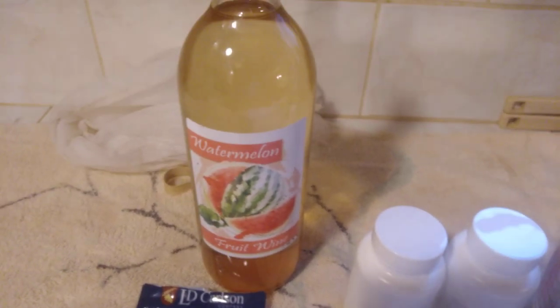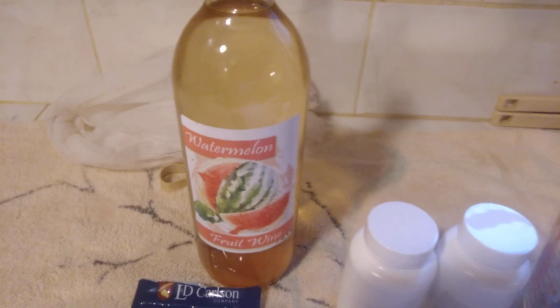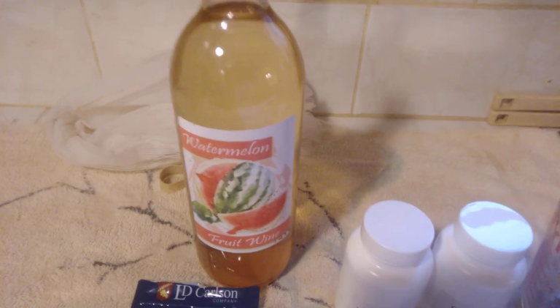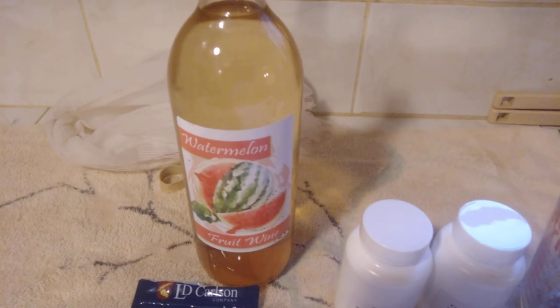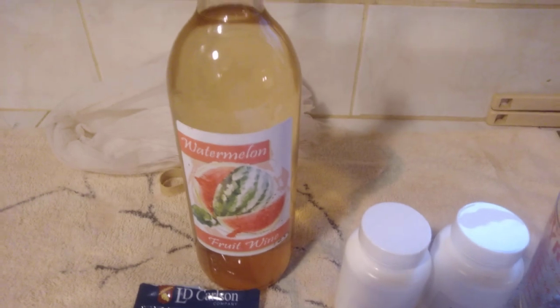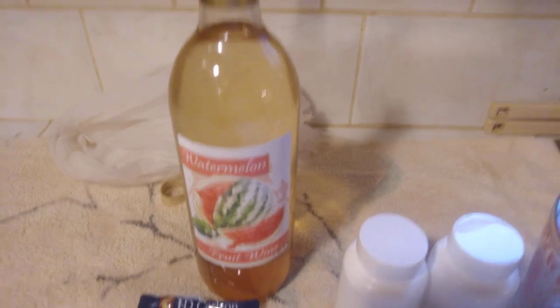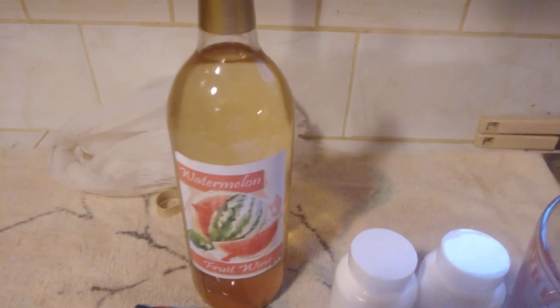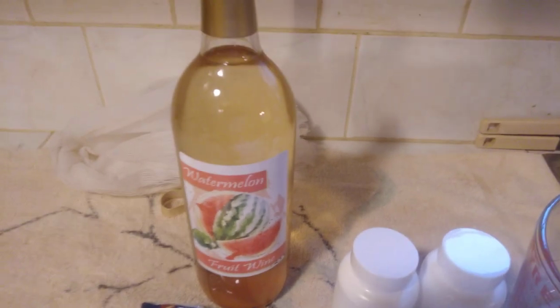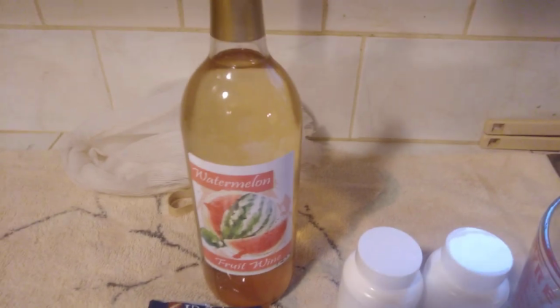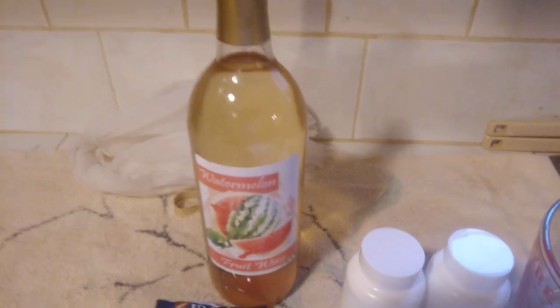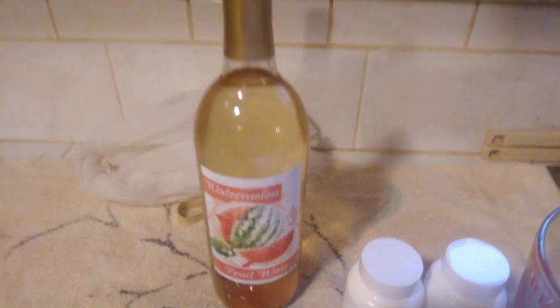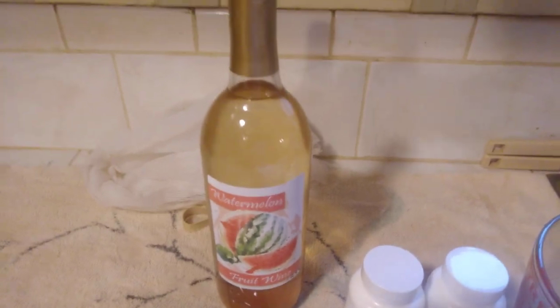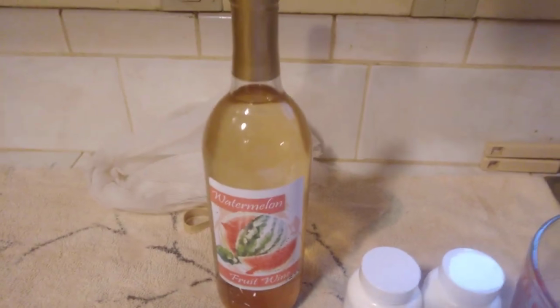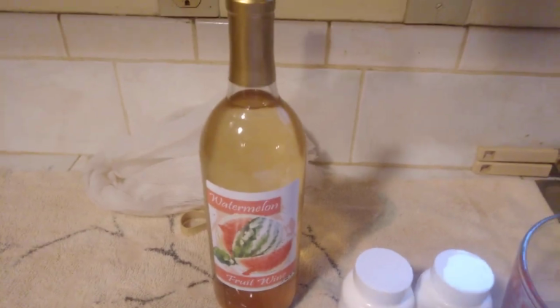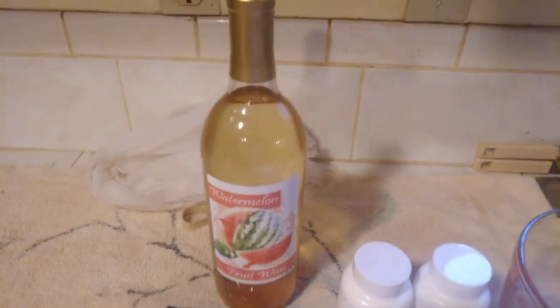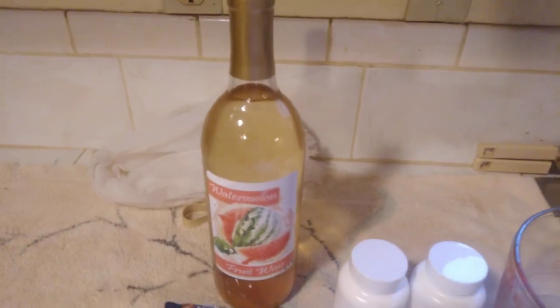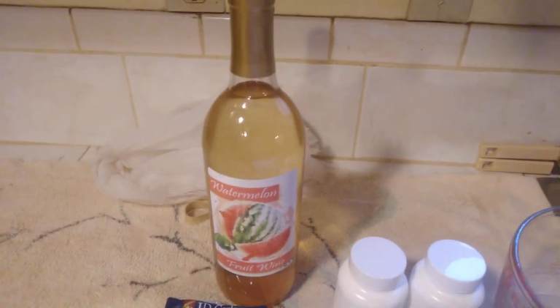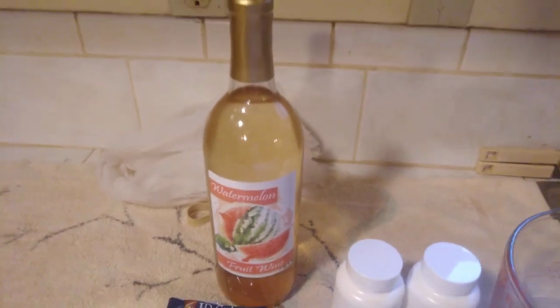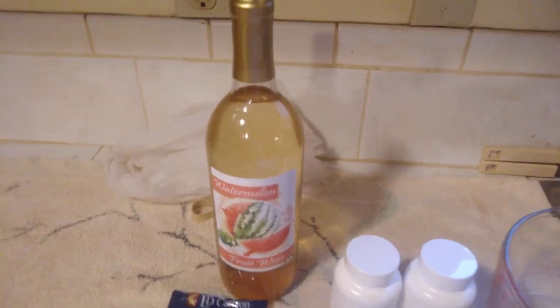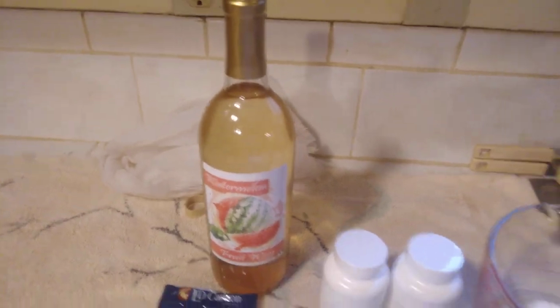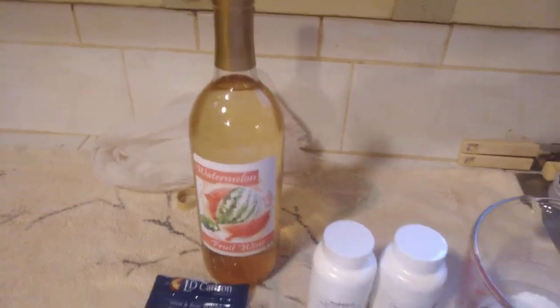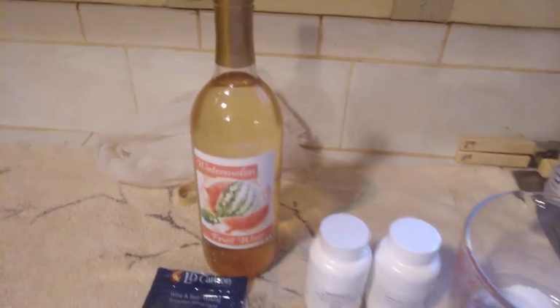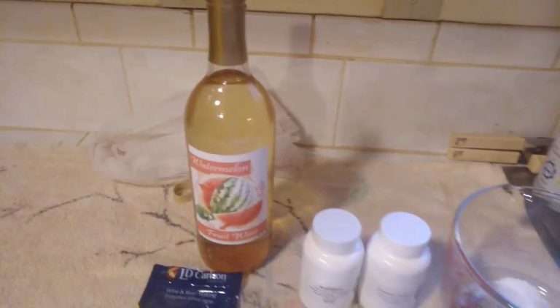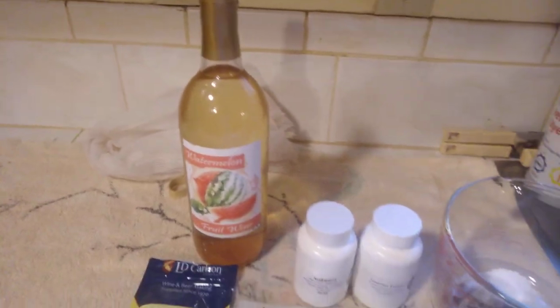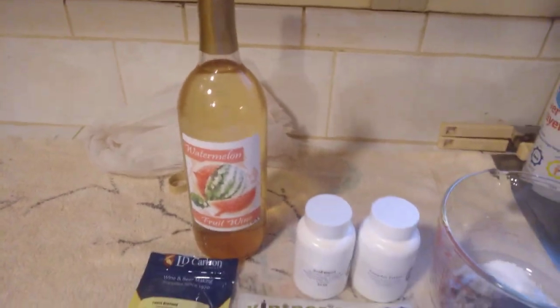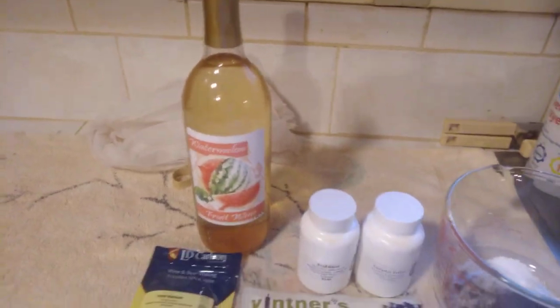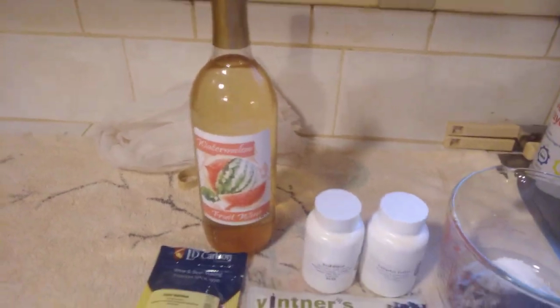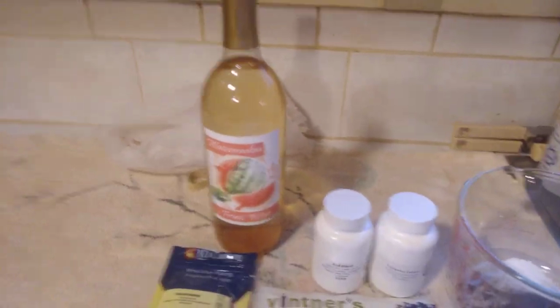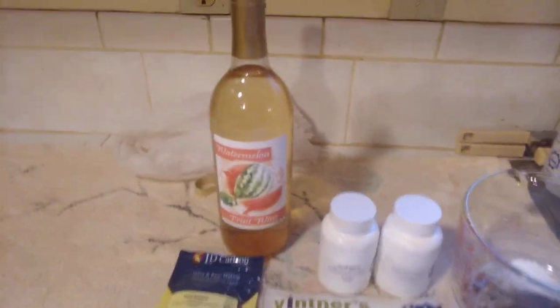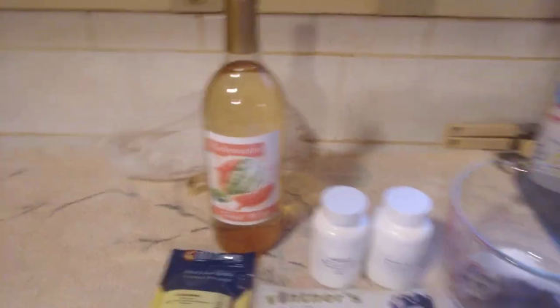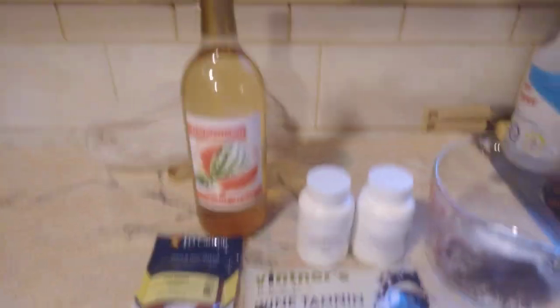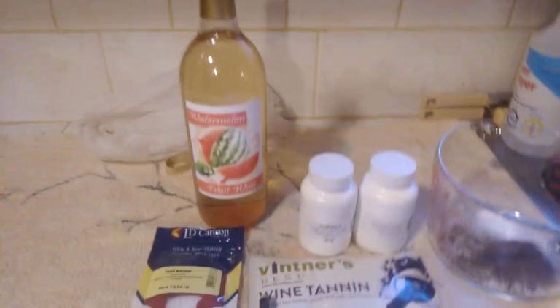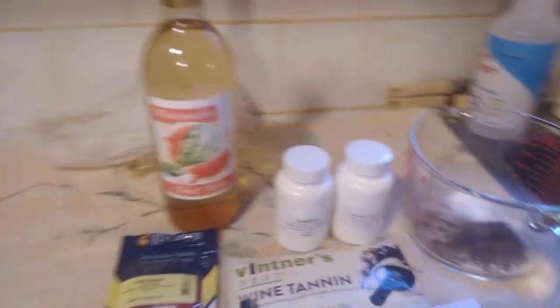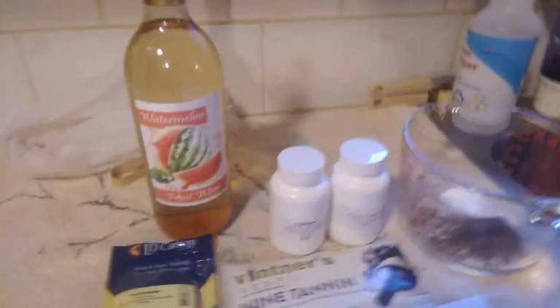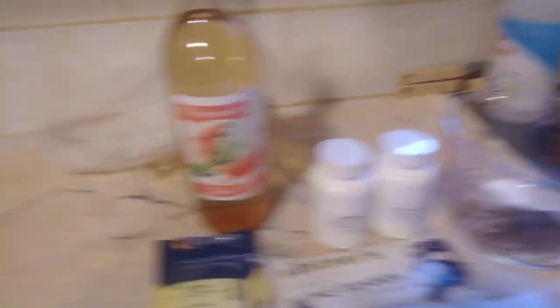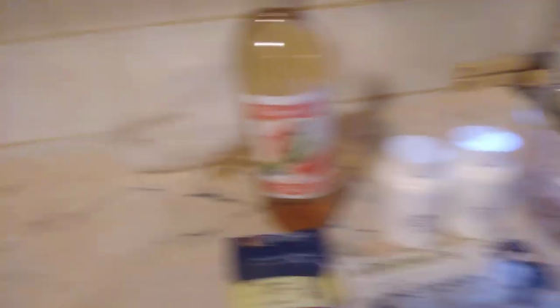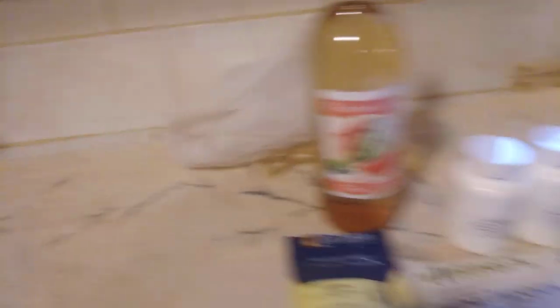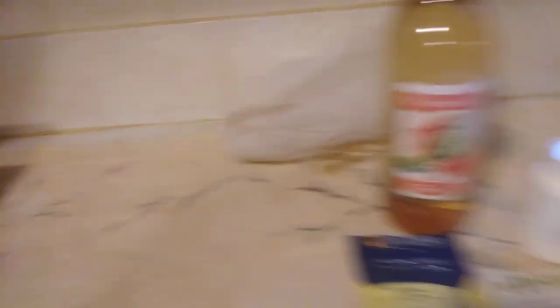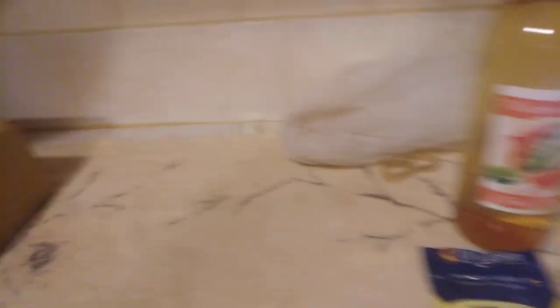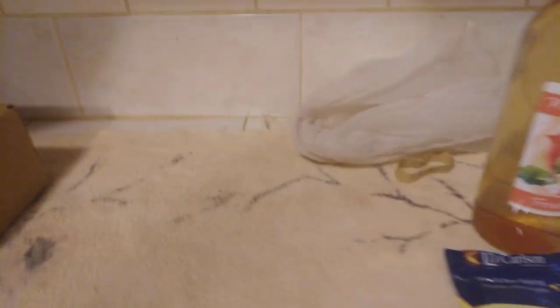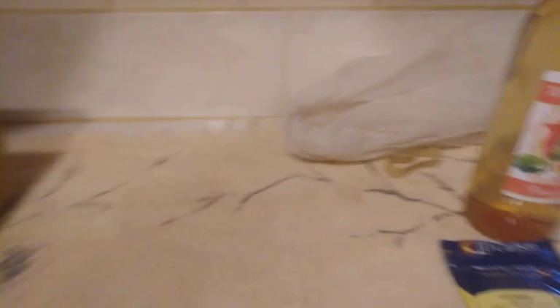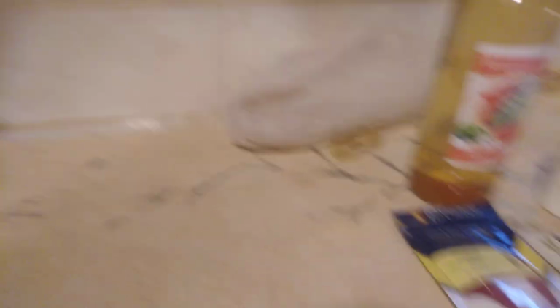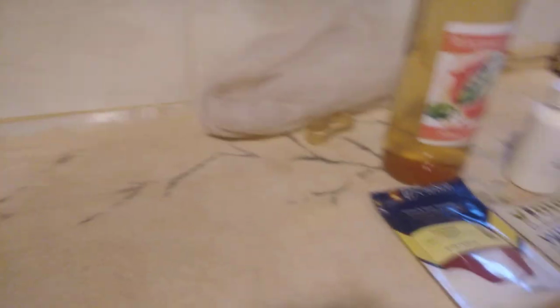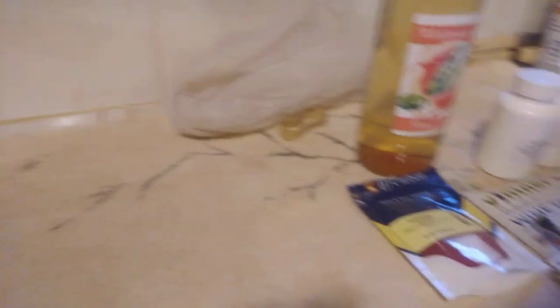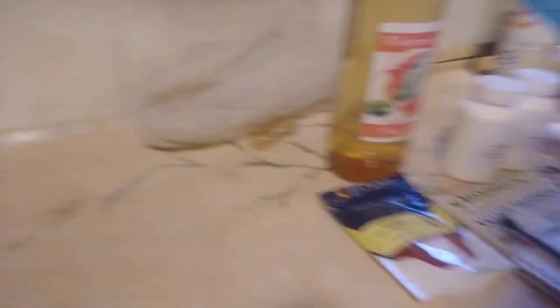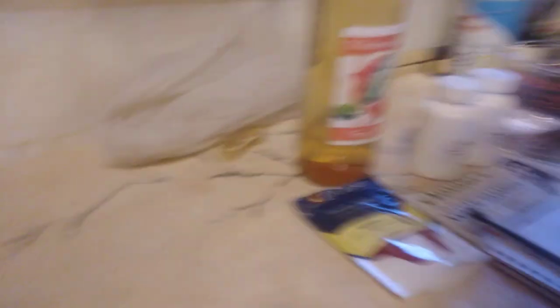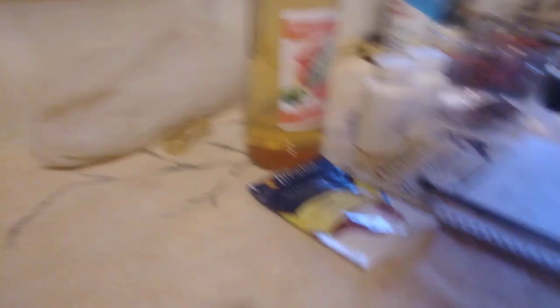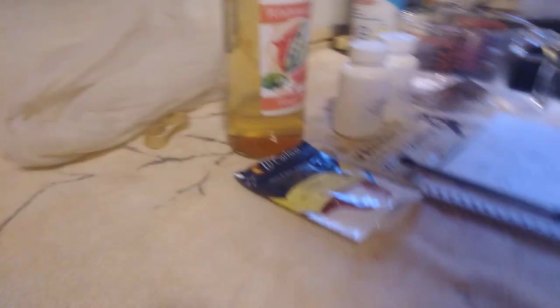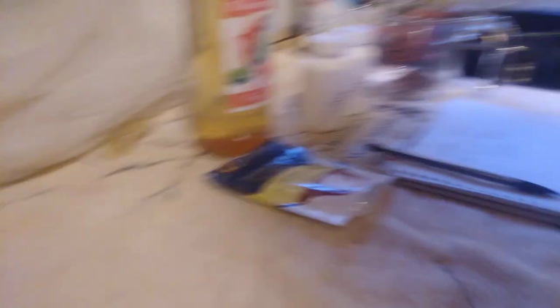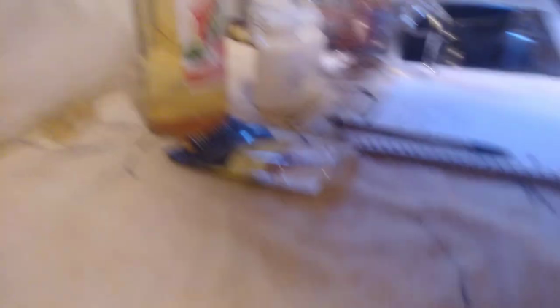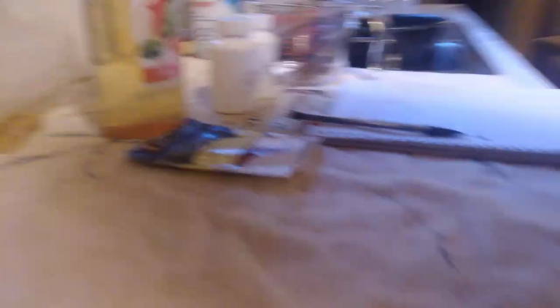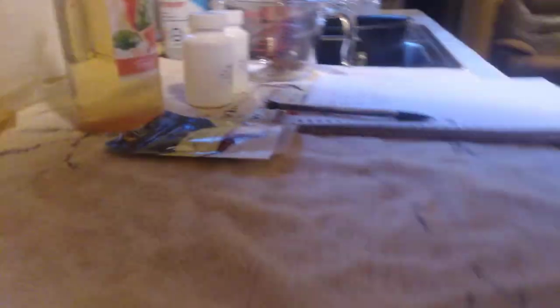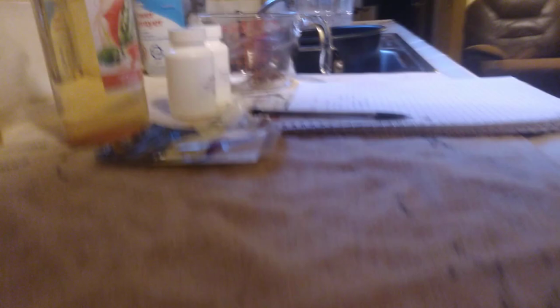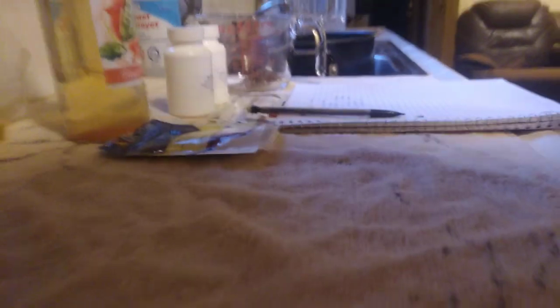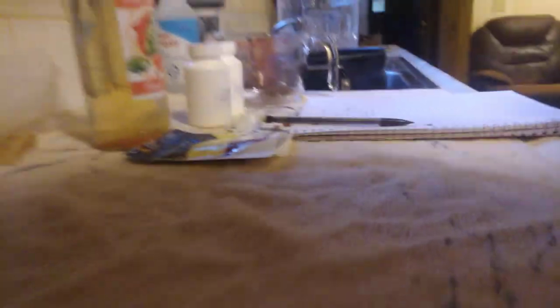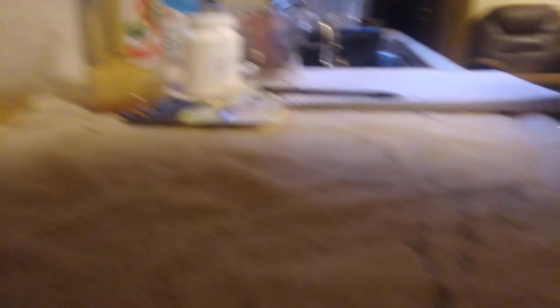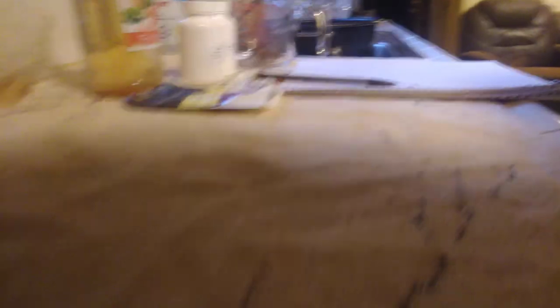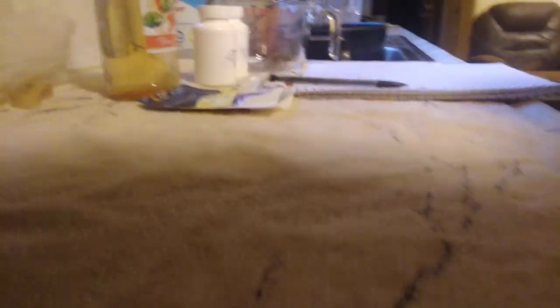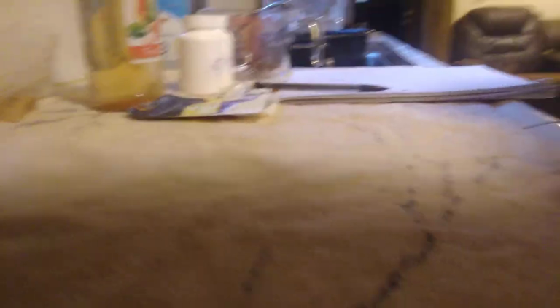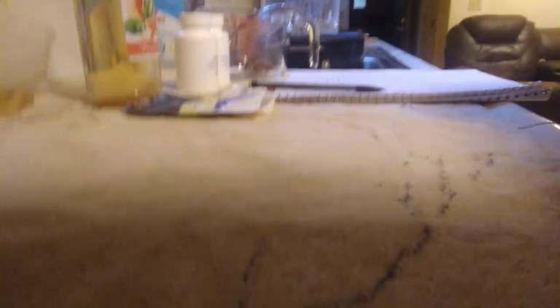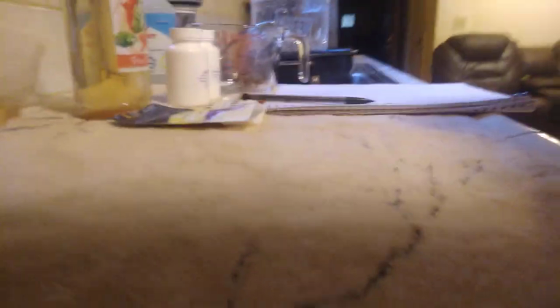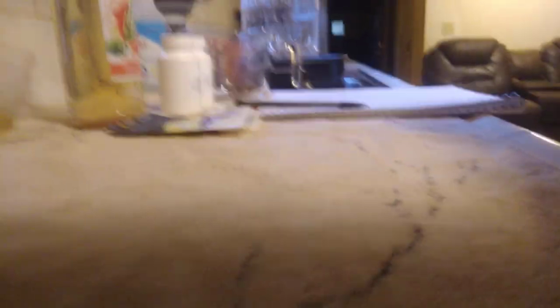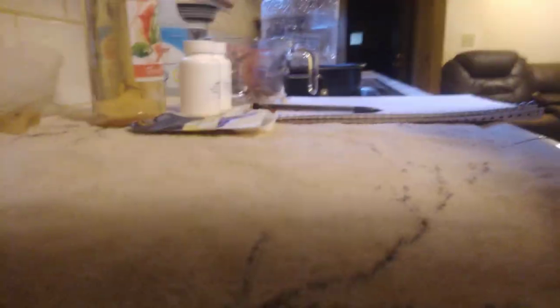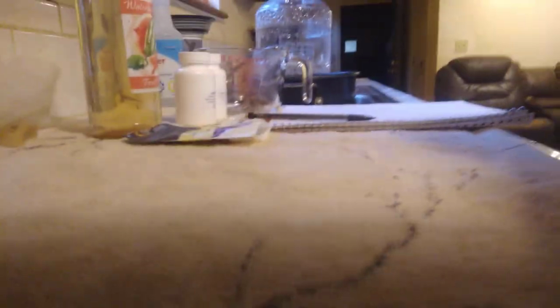And right there's a bottle of watermelon wine from last year that shows you the finished product. Ain't that a pretty bottle? Let me see if I can get it to sit over here.